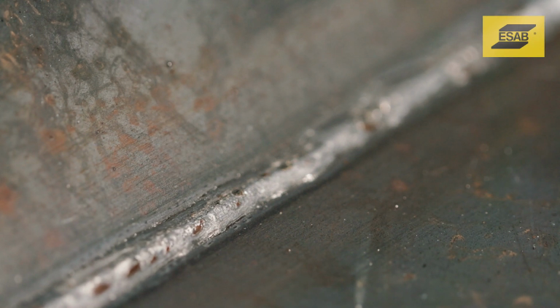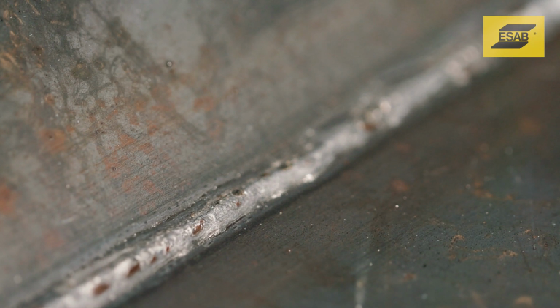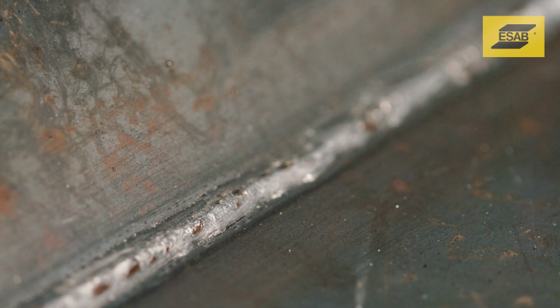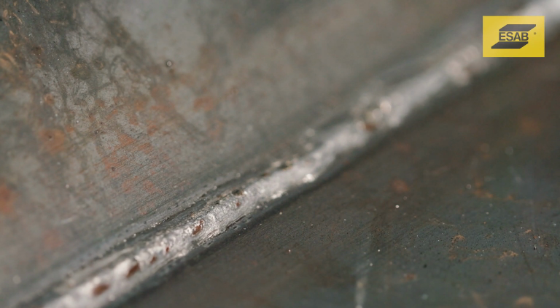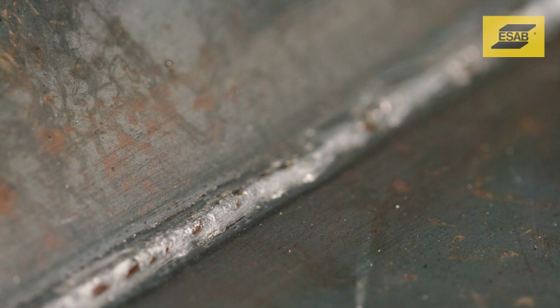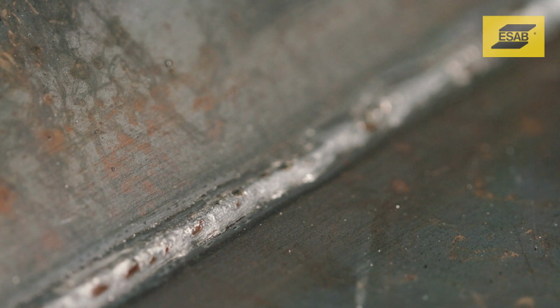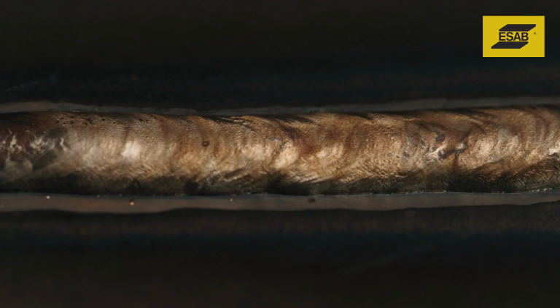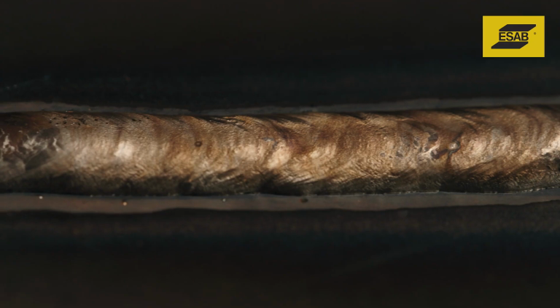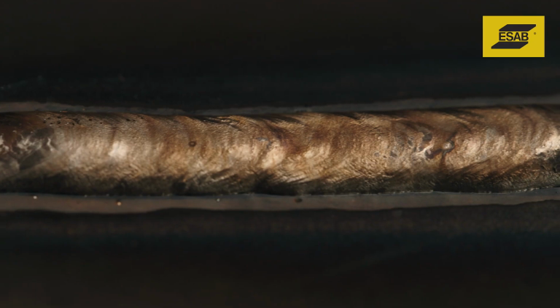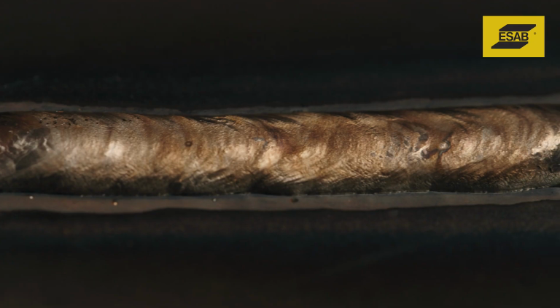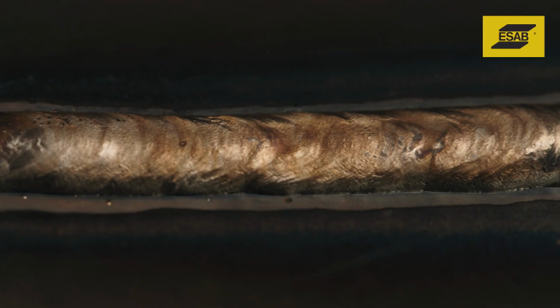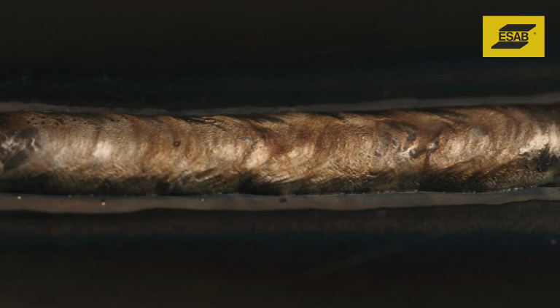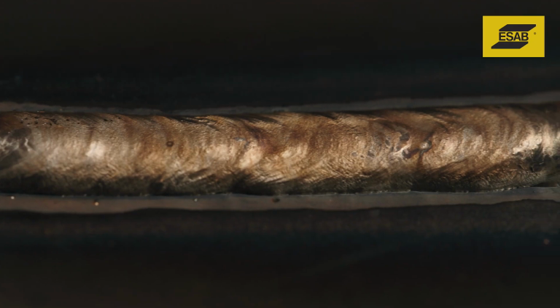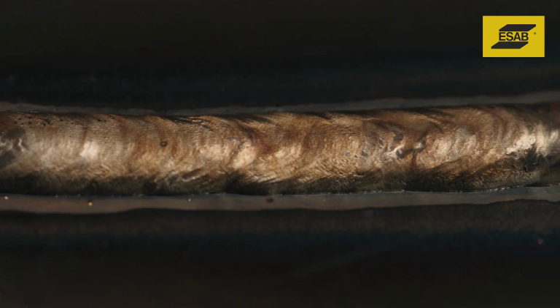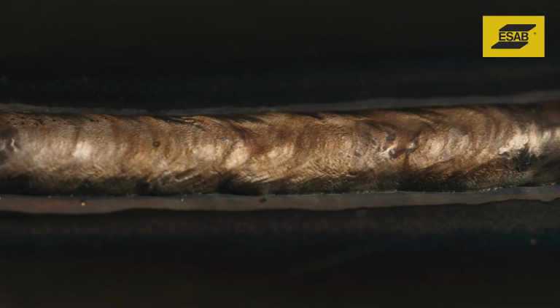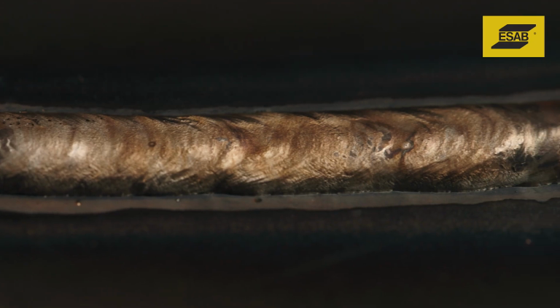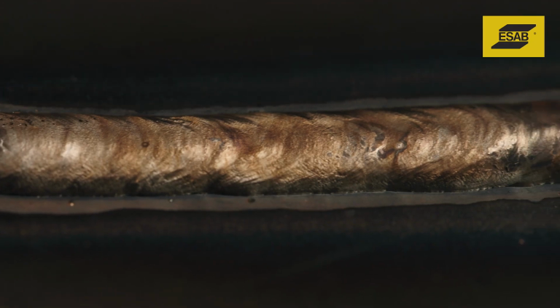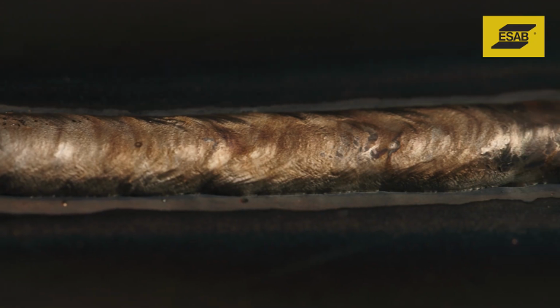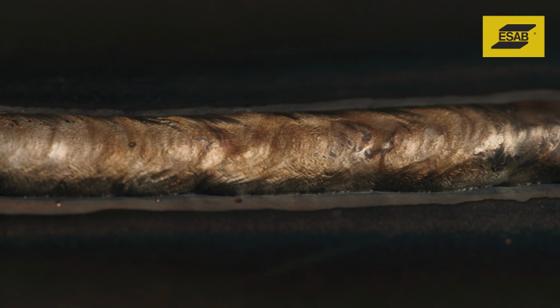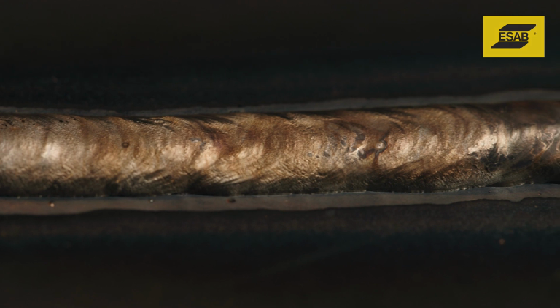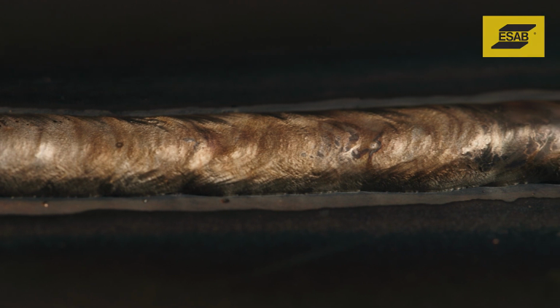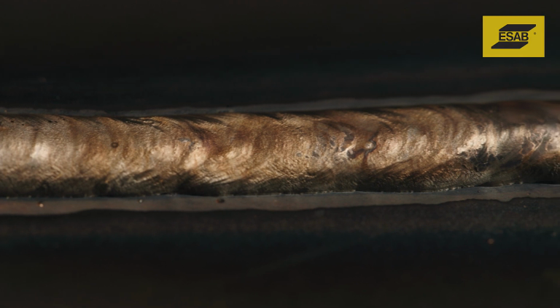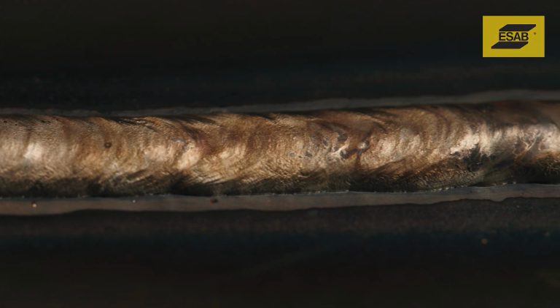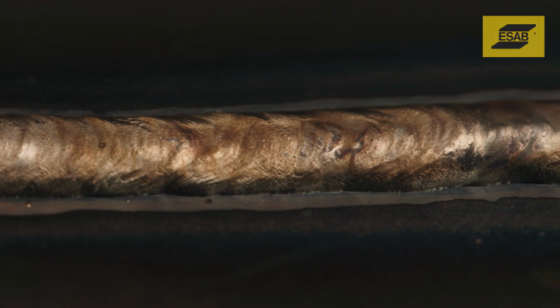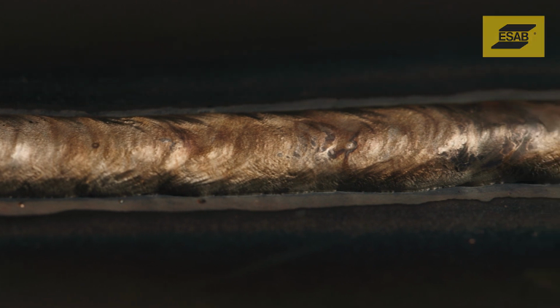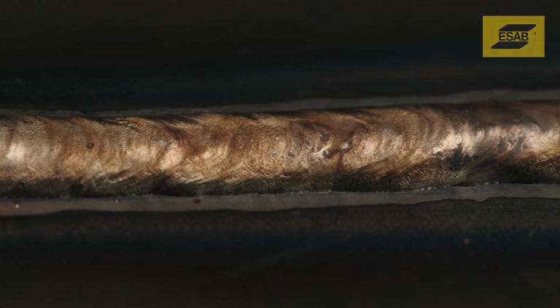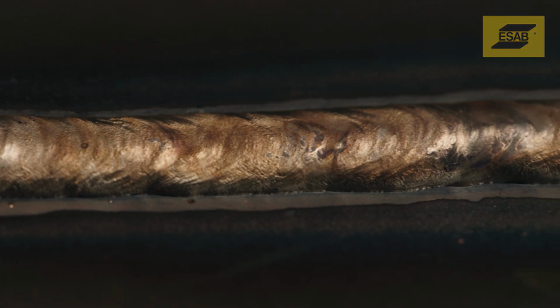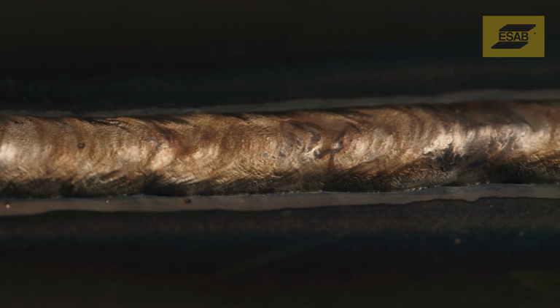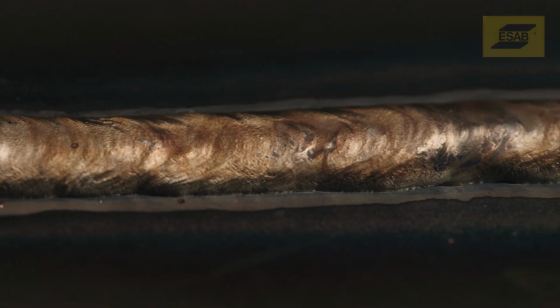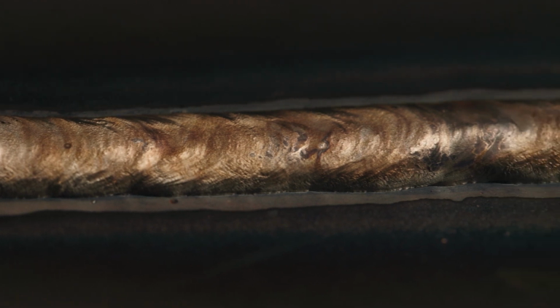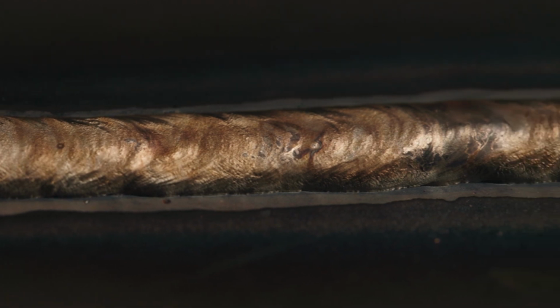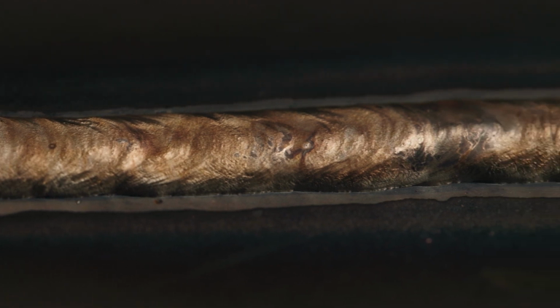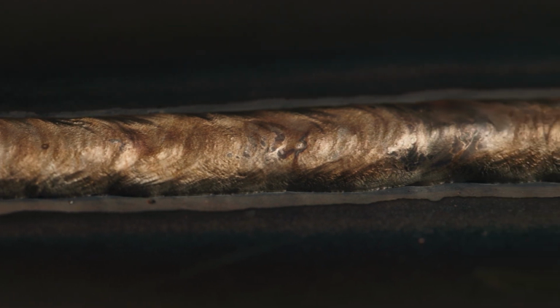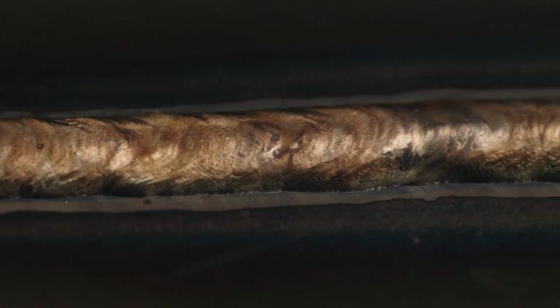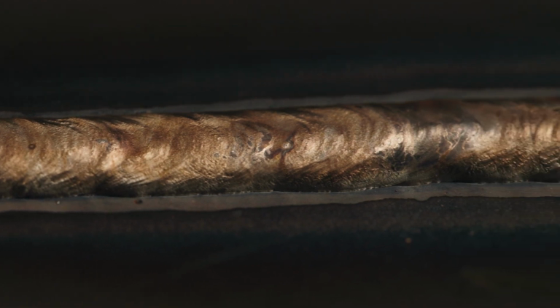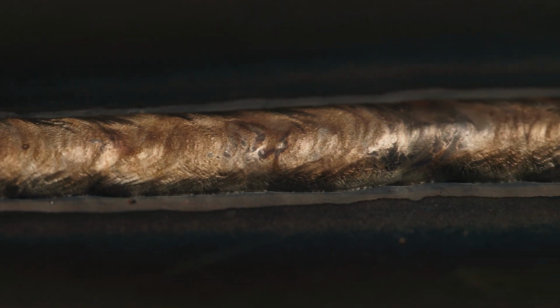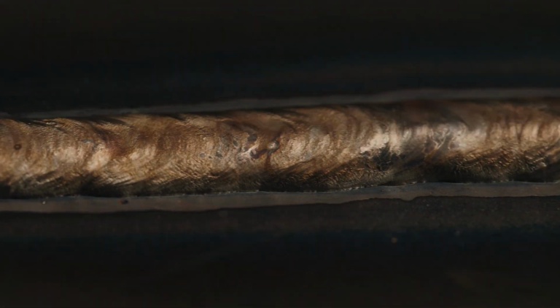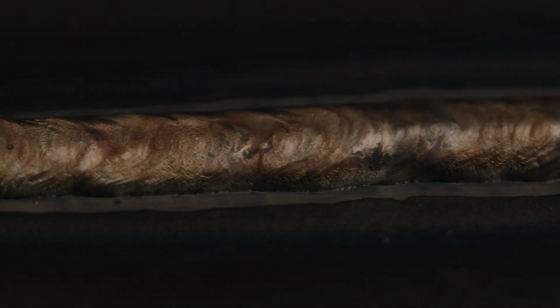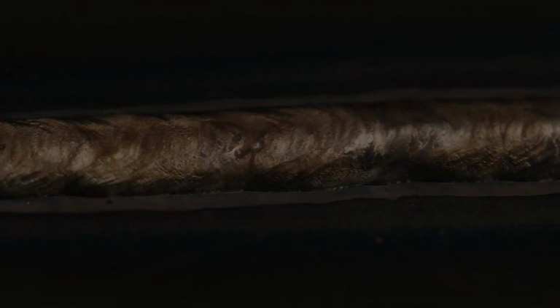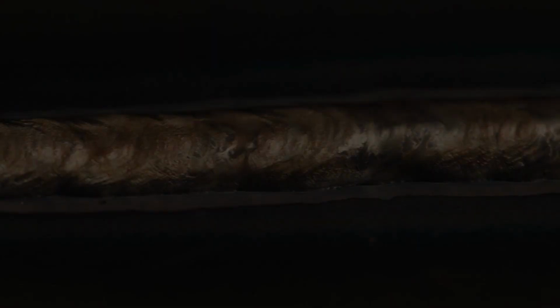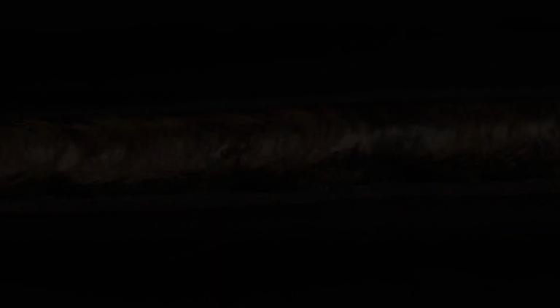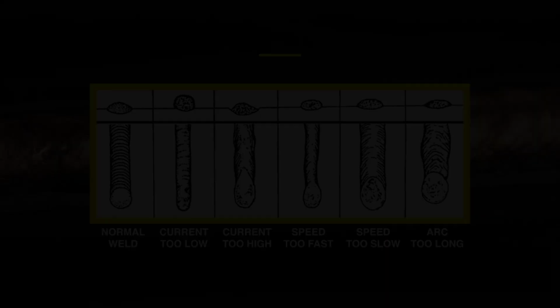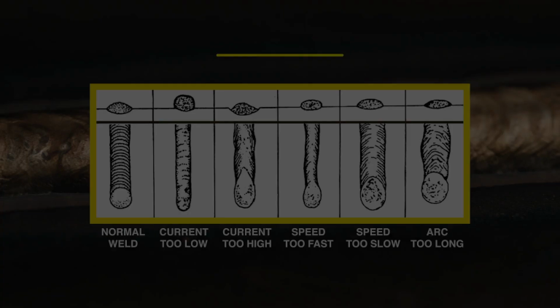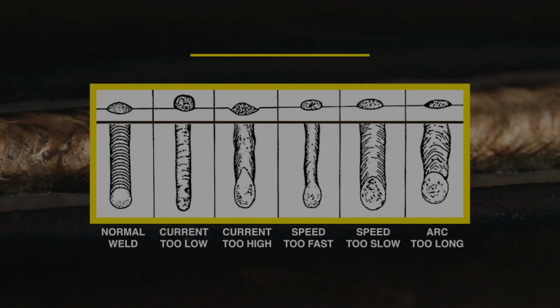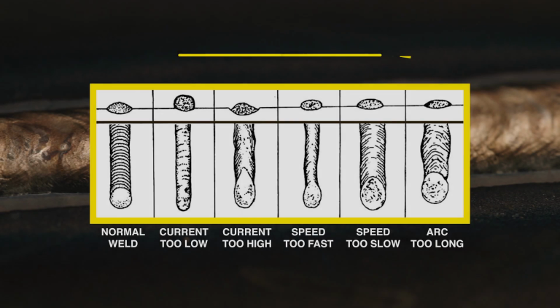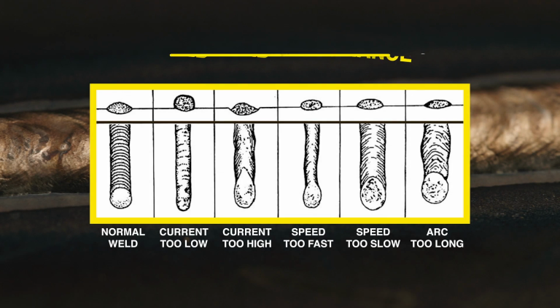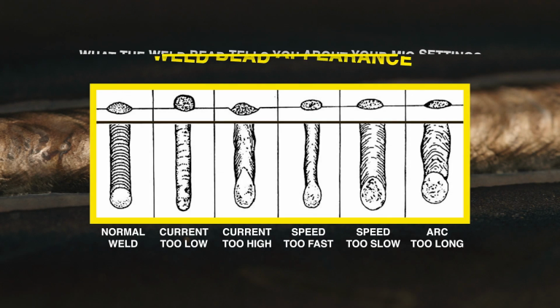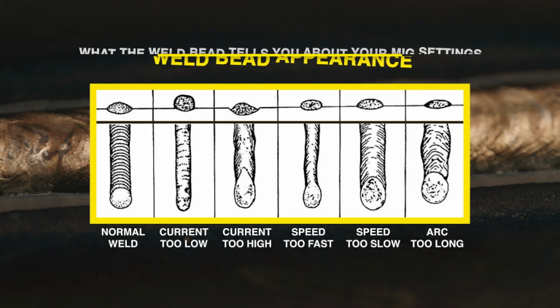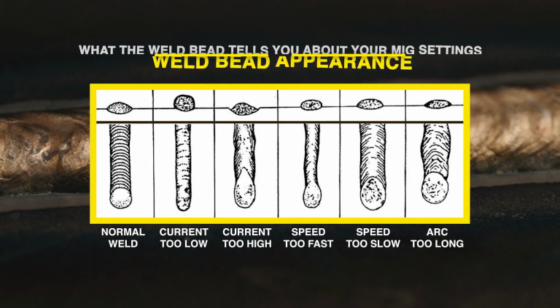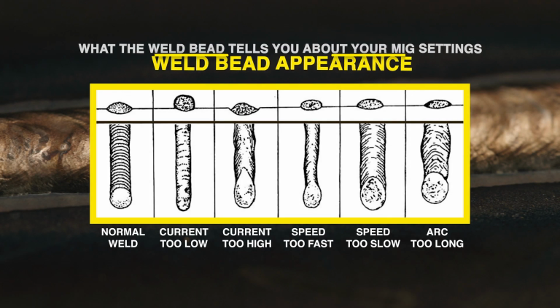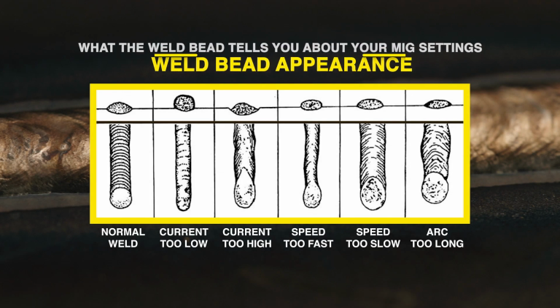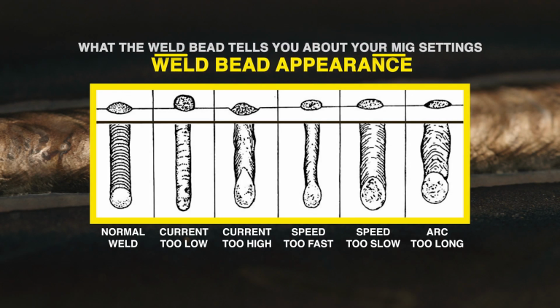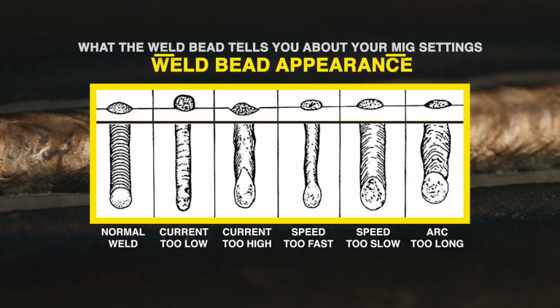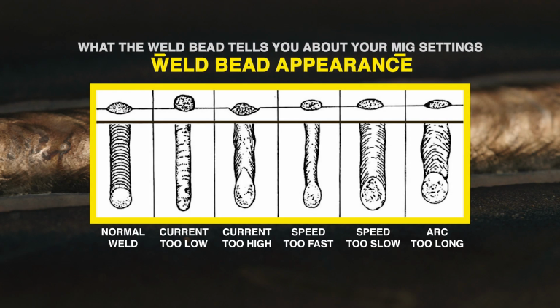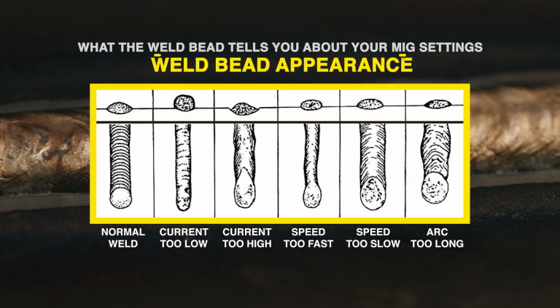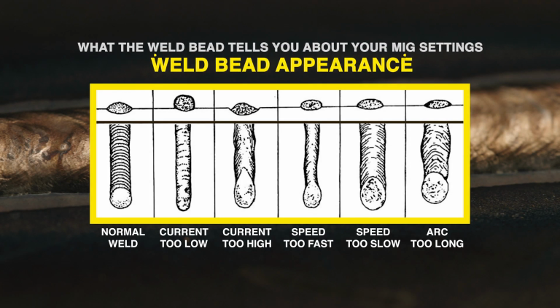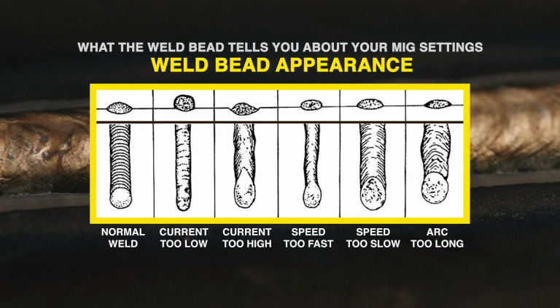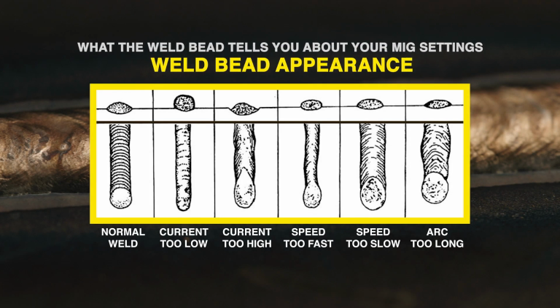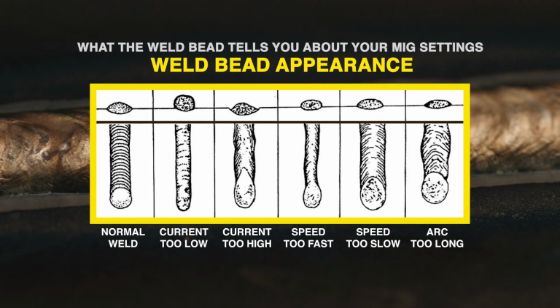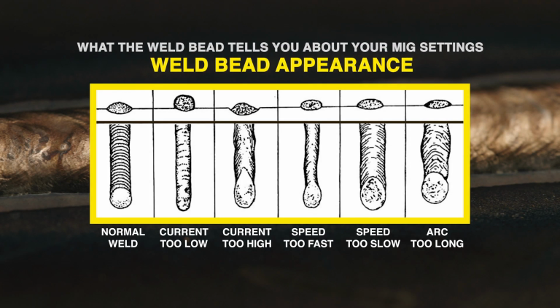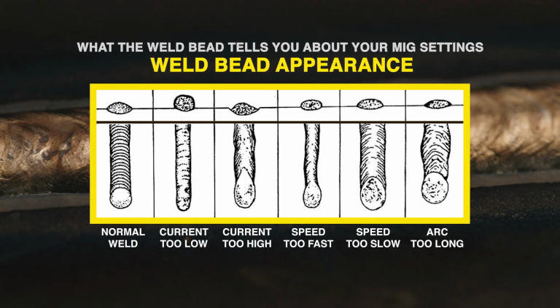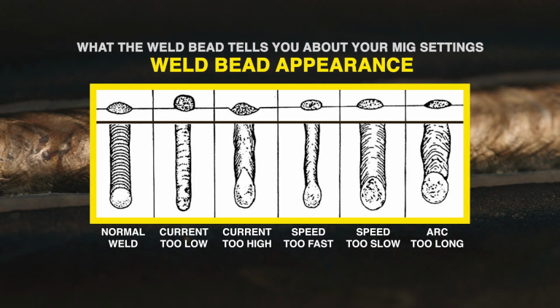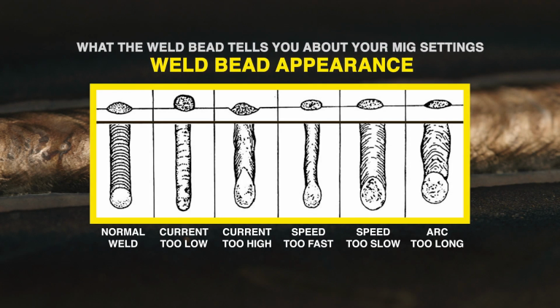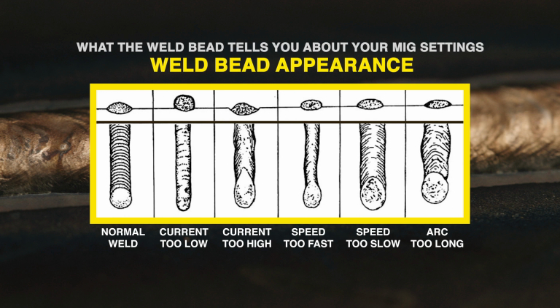If you struggle with setting weld parameters, the real culprit might be poor technique. Weld bead appearance can also offer clues to adjusting values — these examples provide some basic guidance.